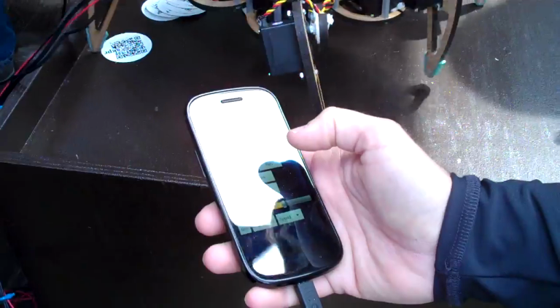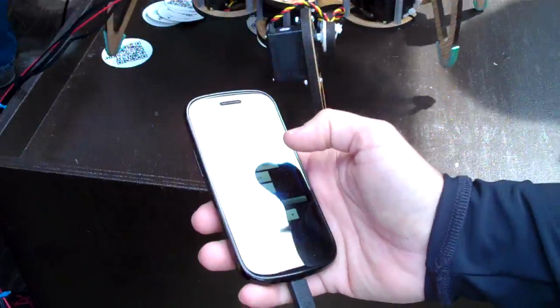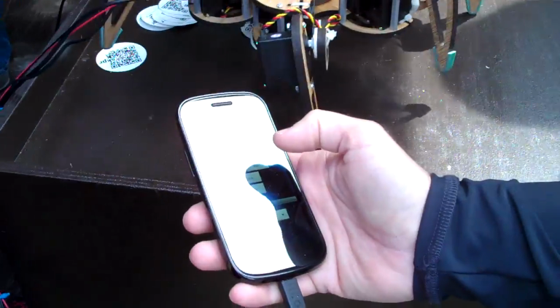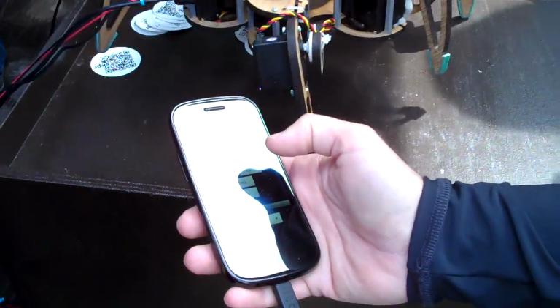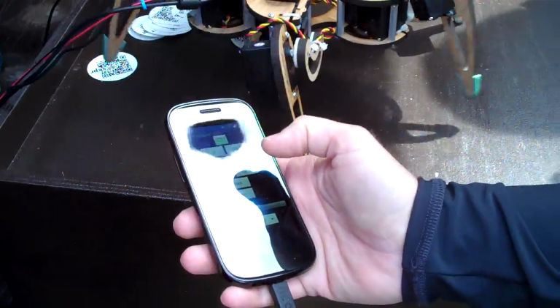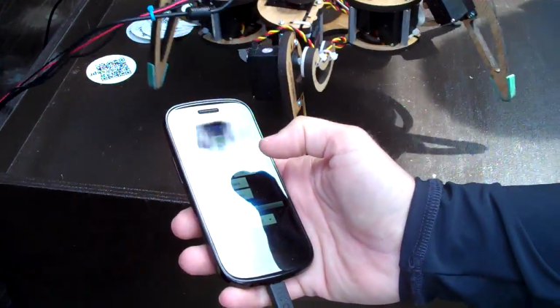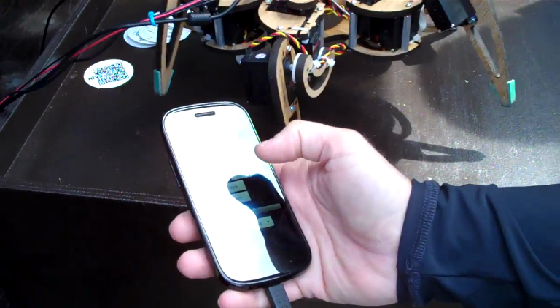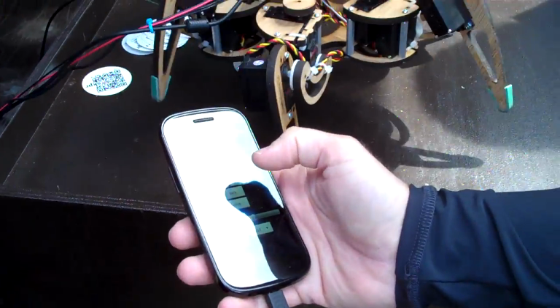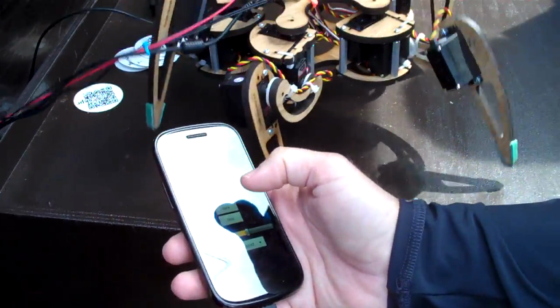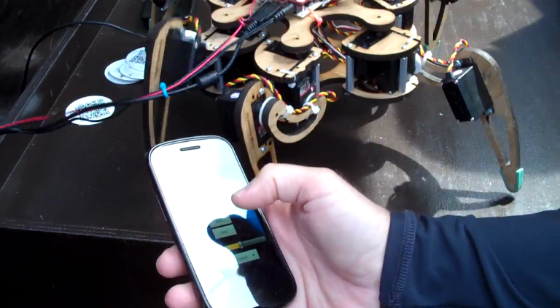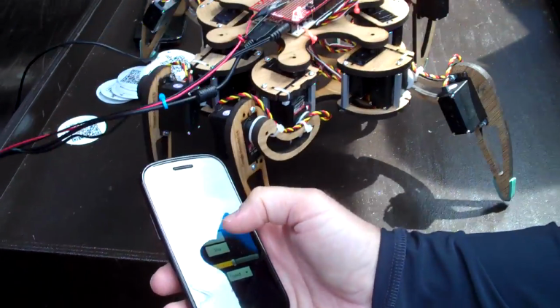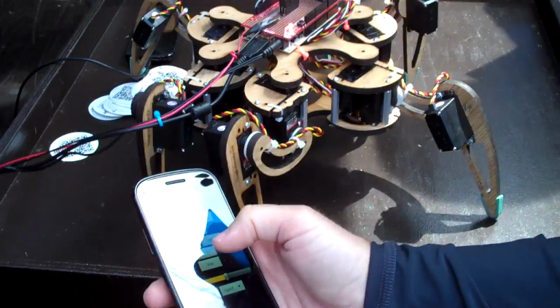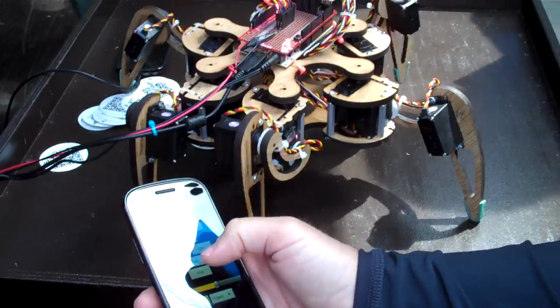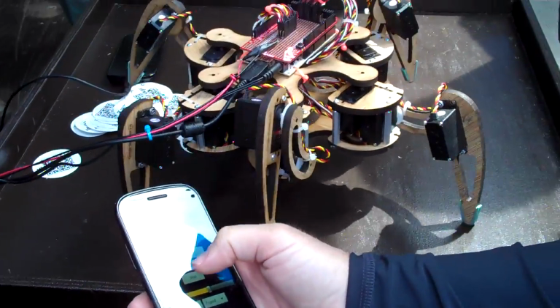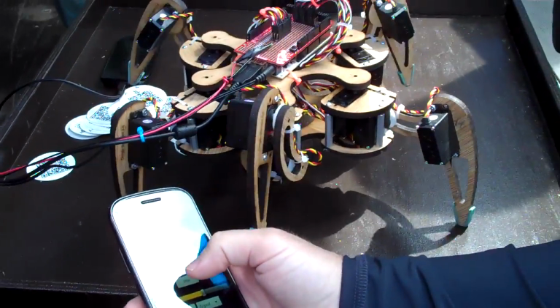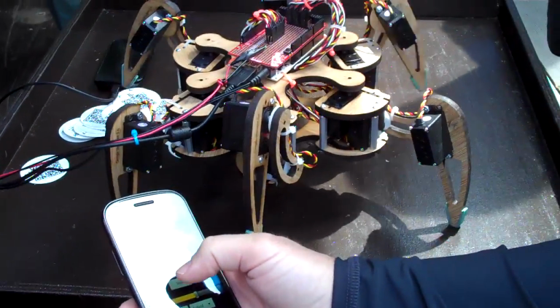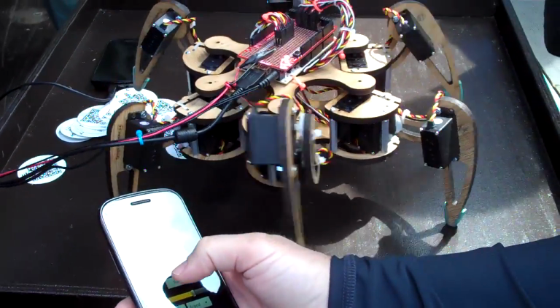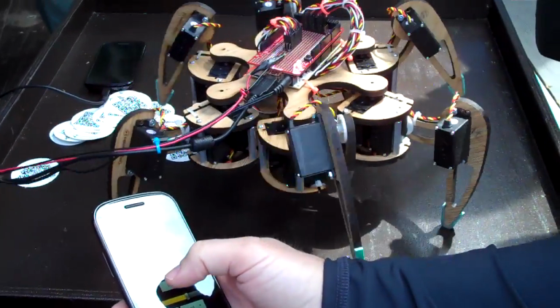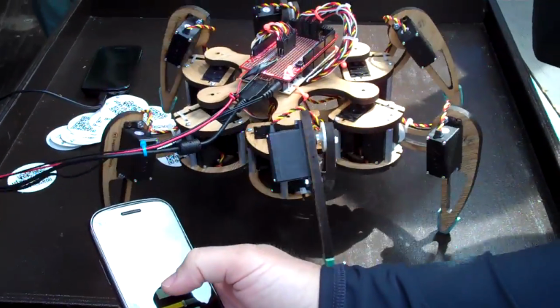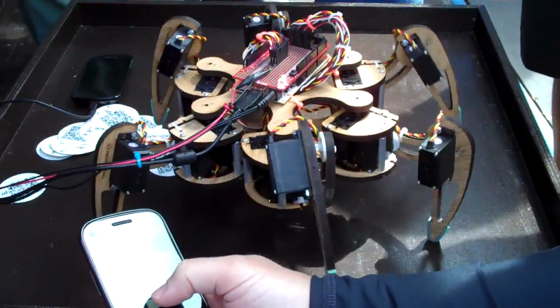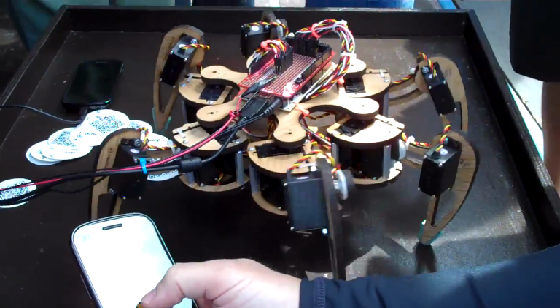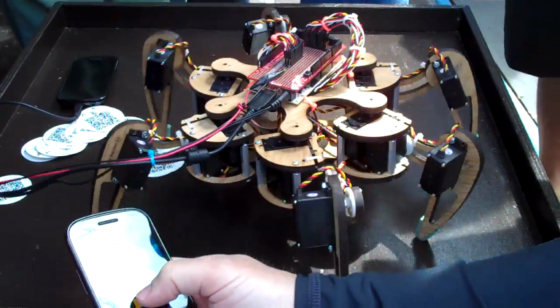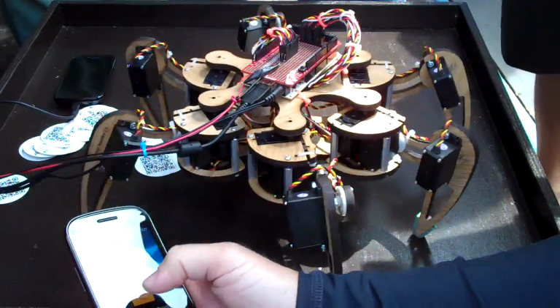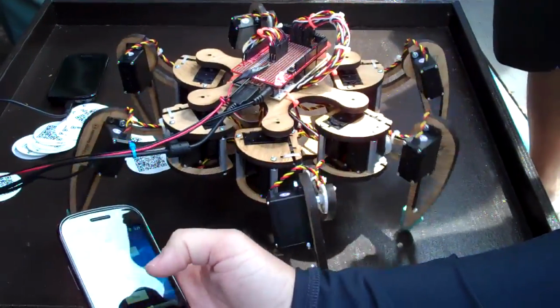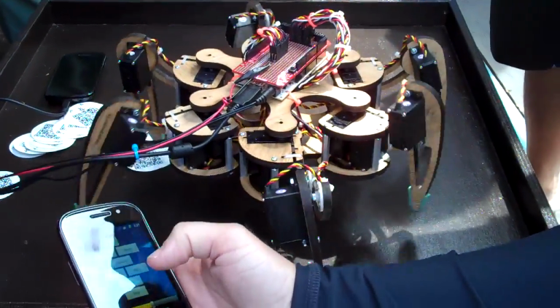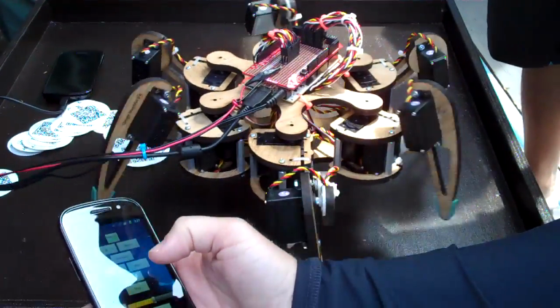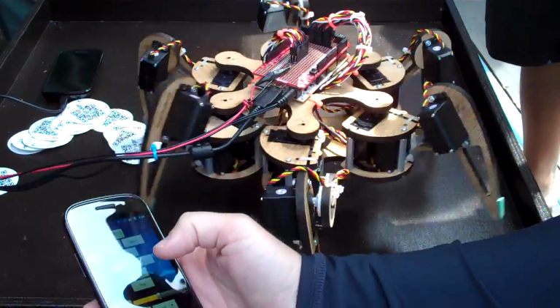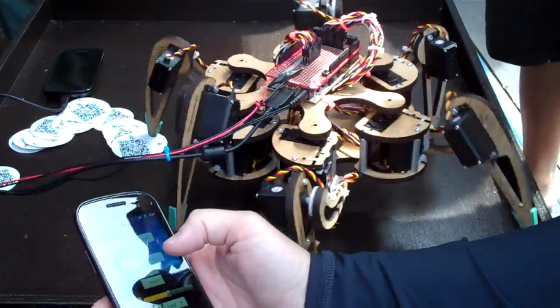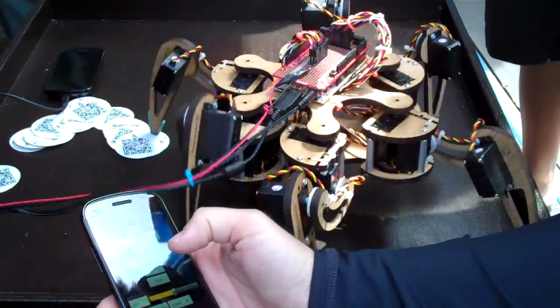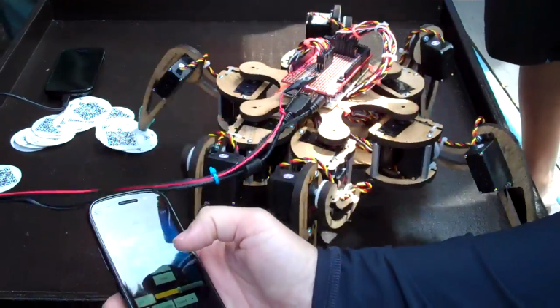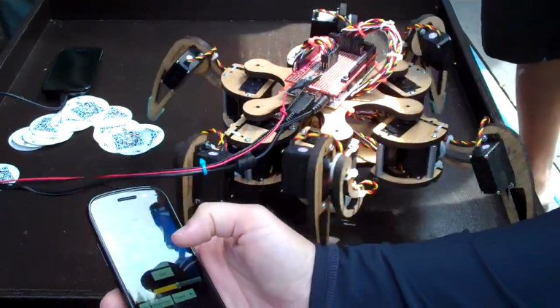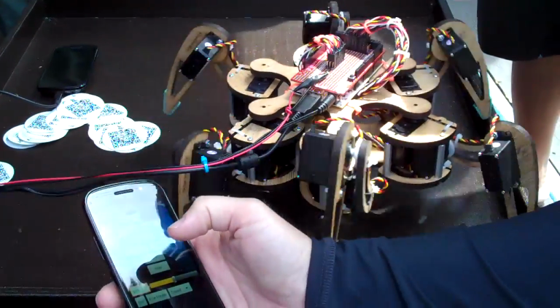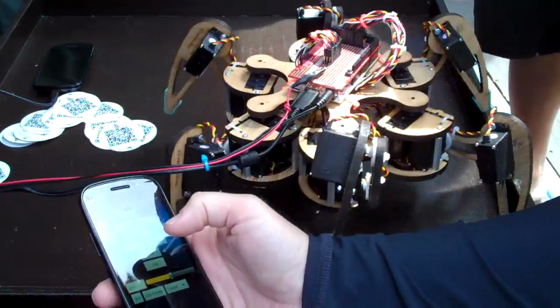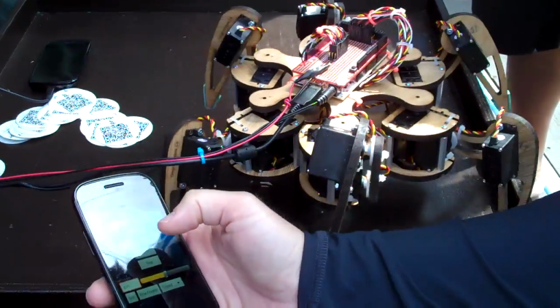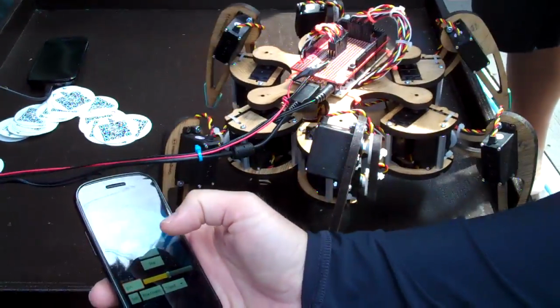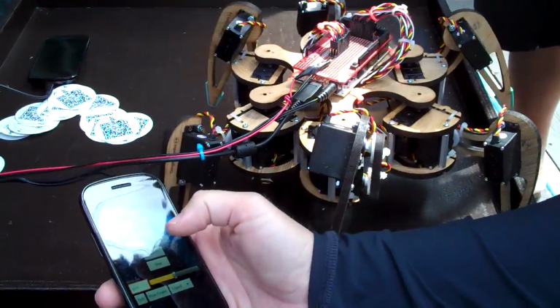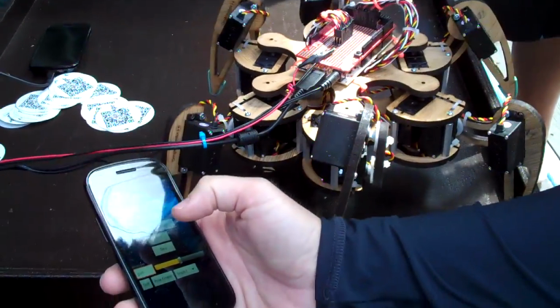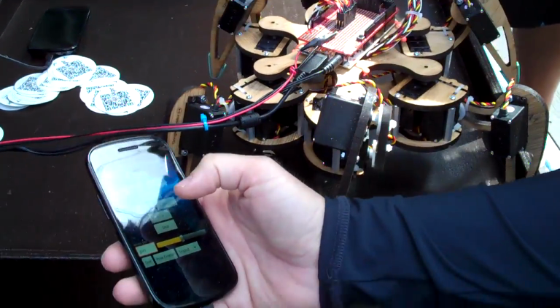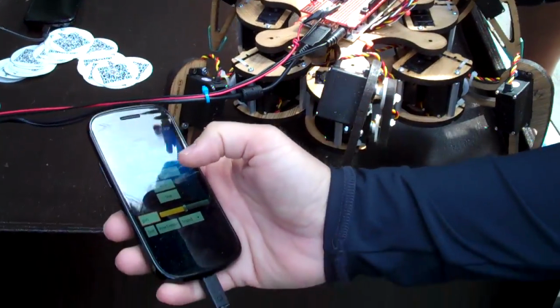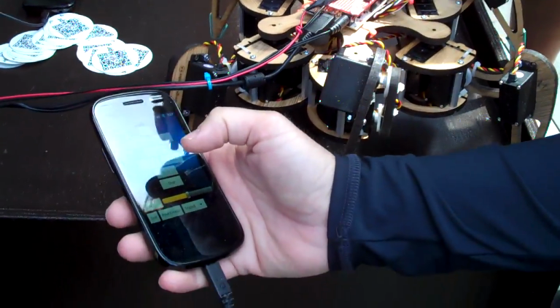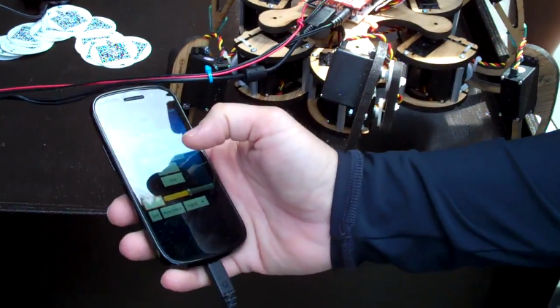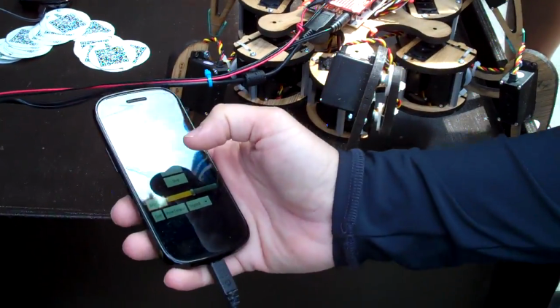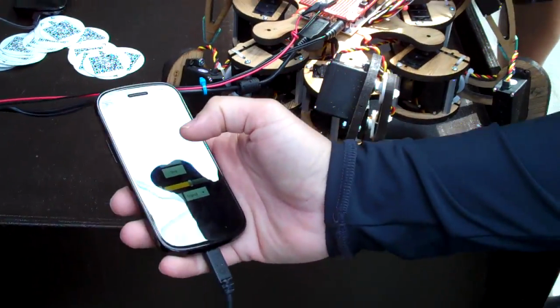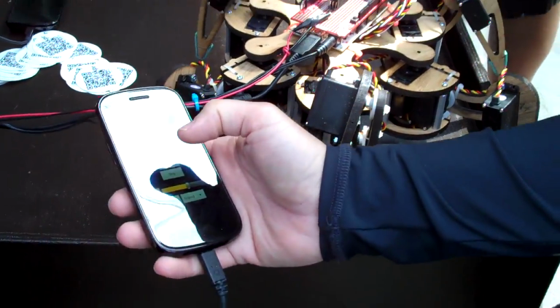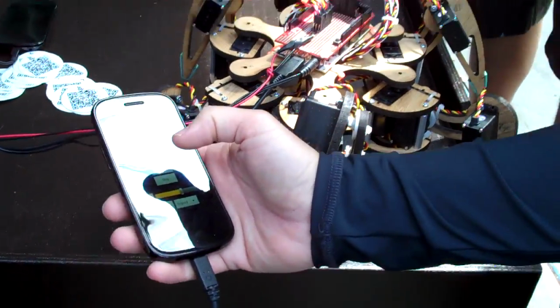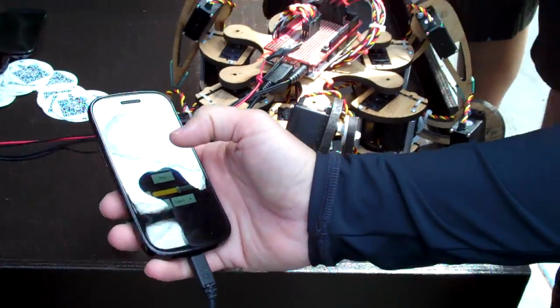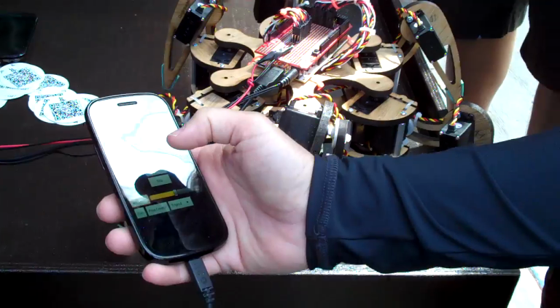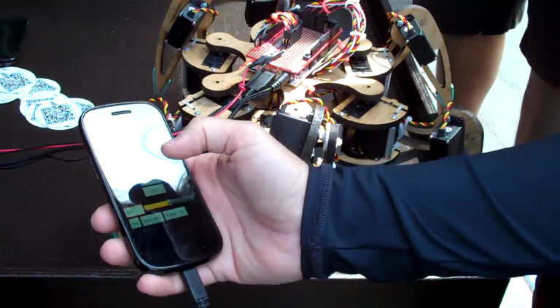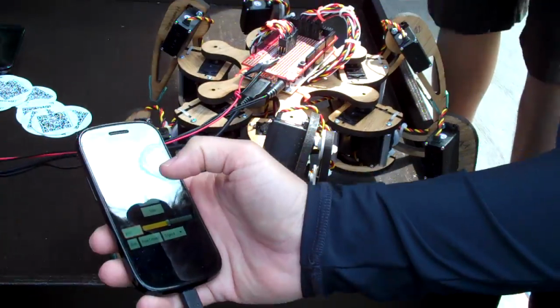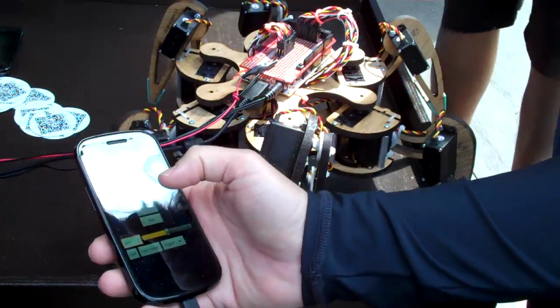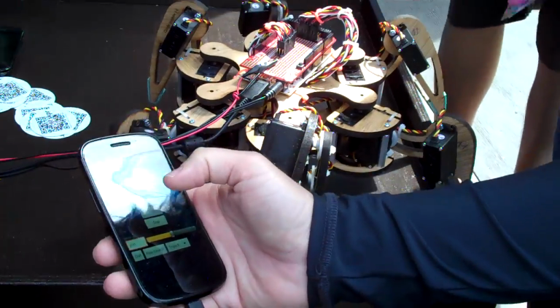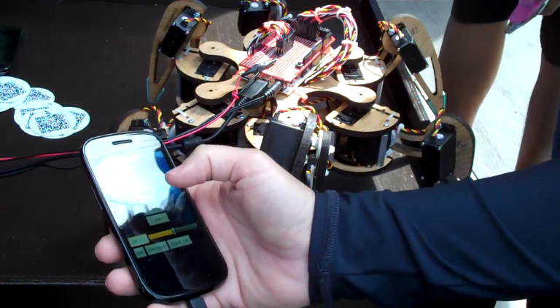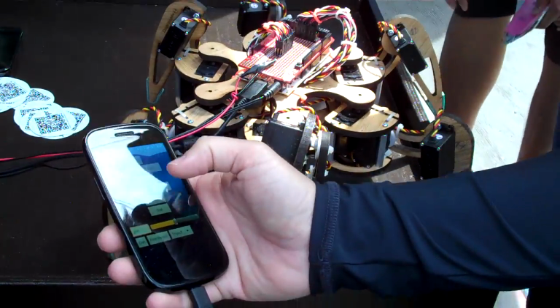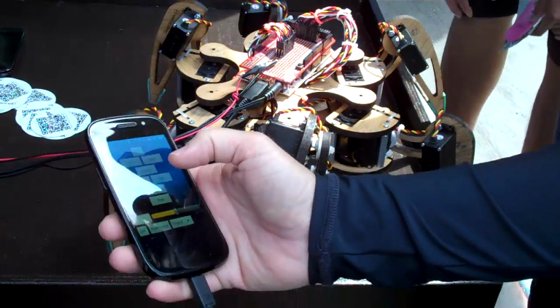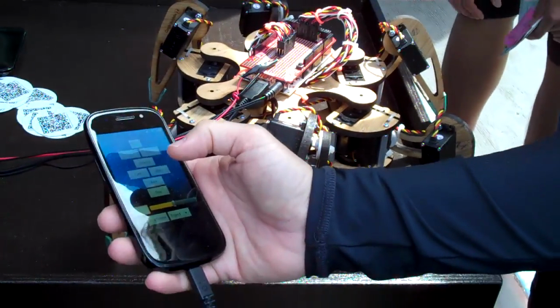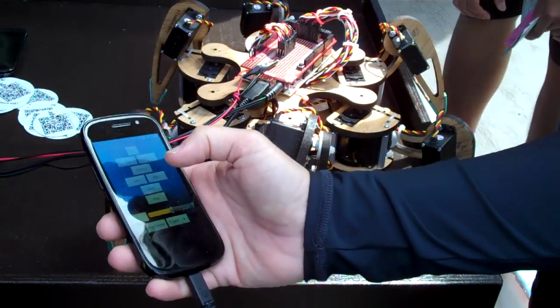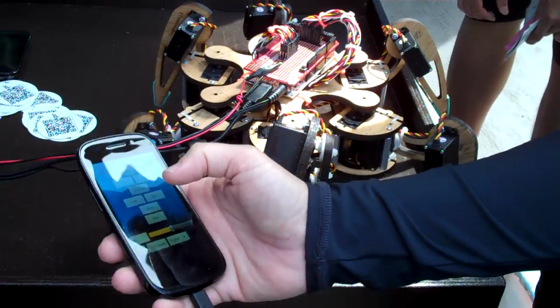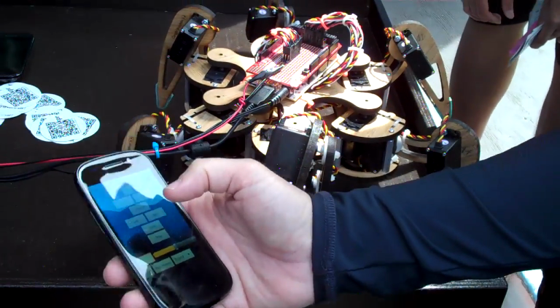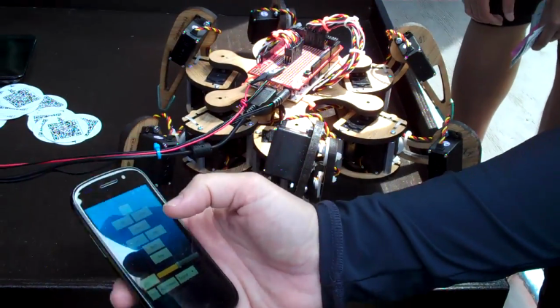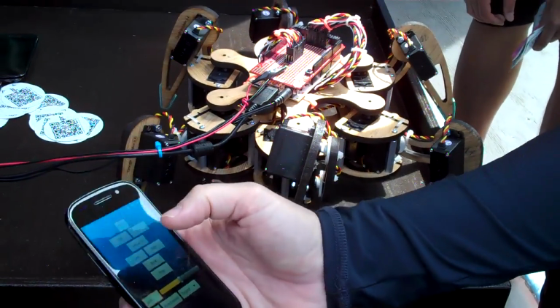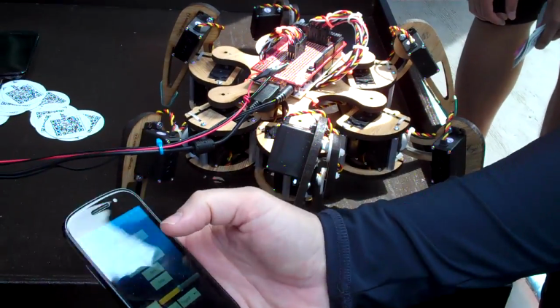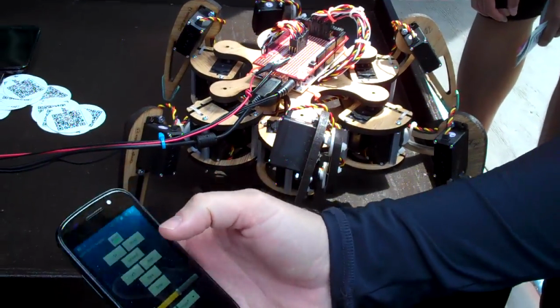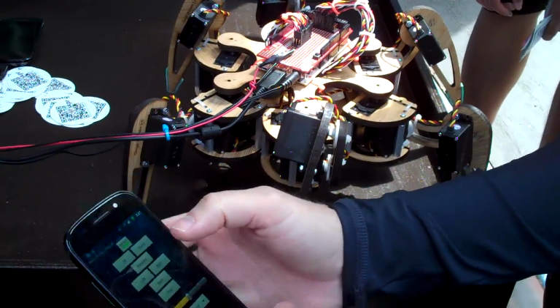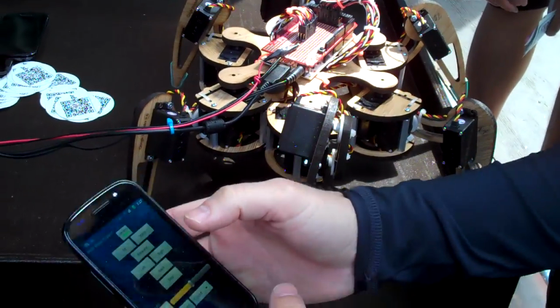So this one's kind of limited. Wow! There's three of those — three per leg, six legs.